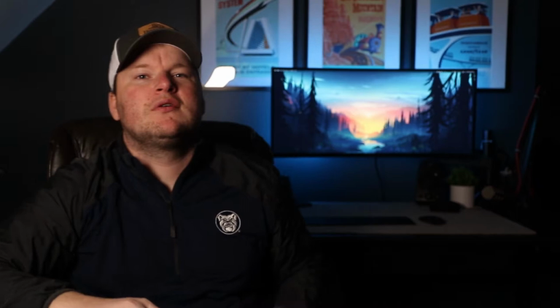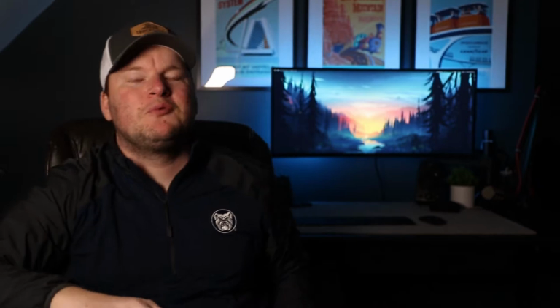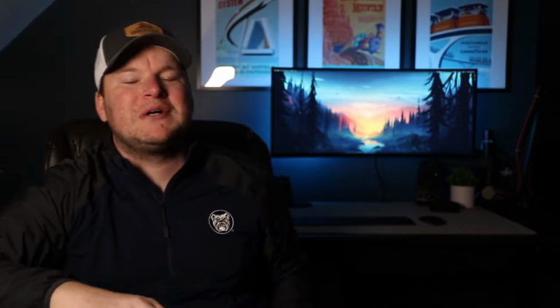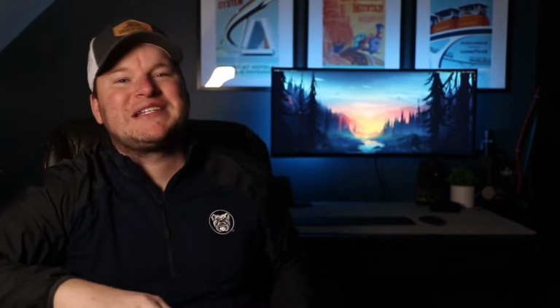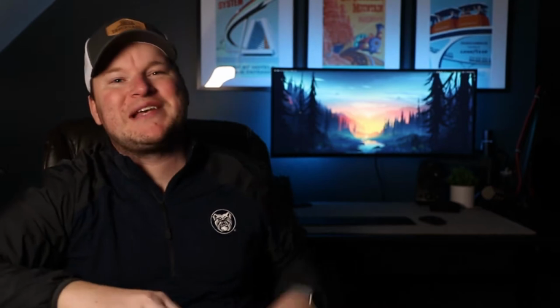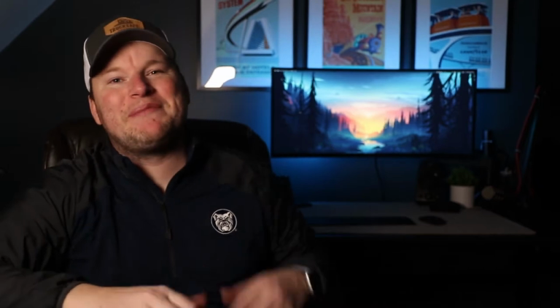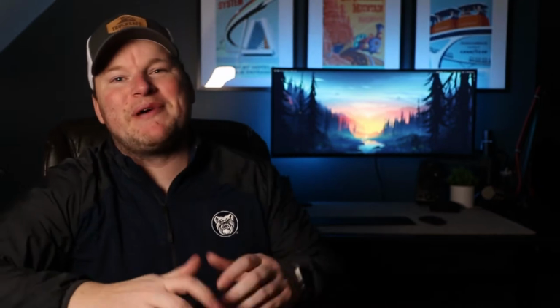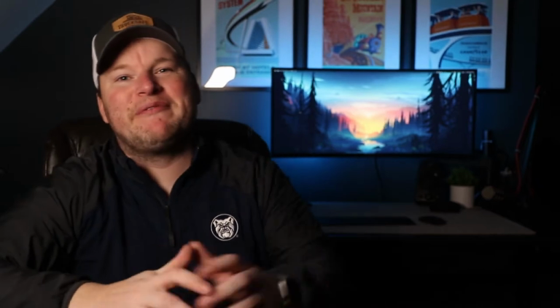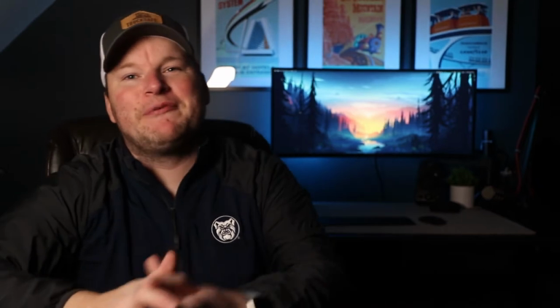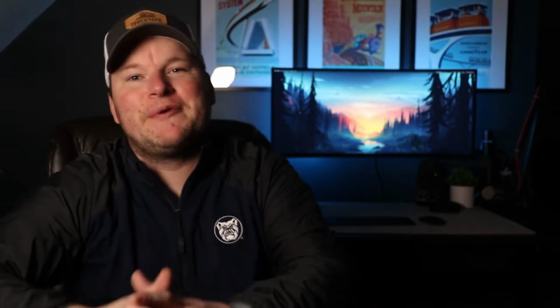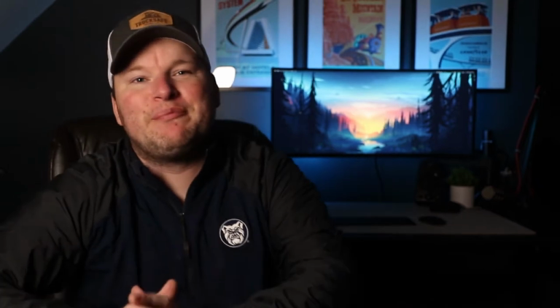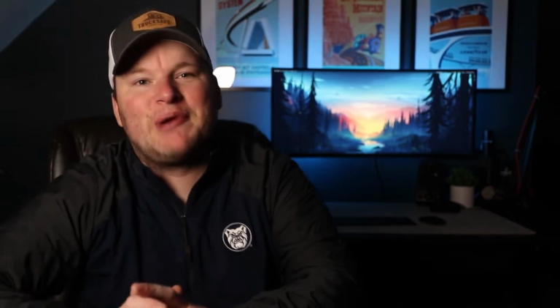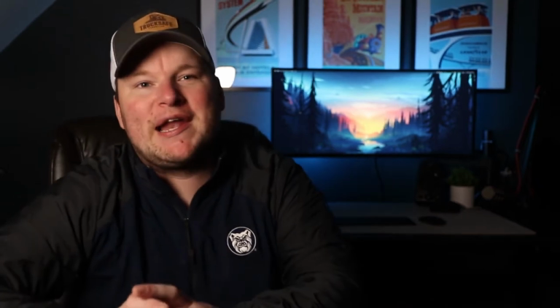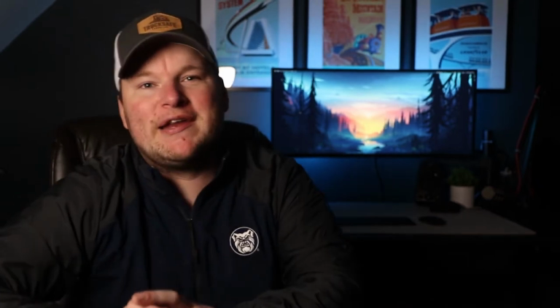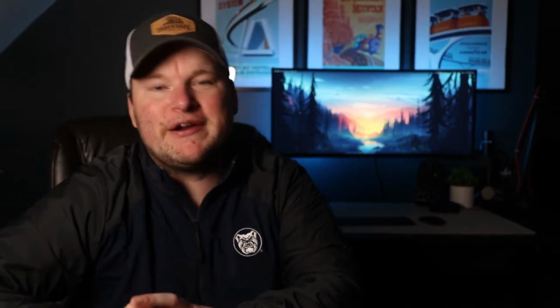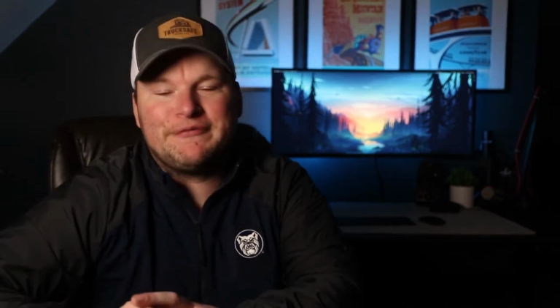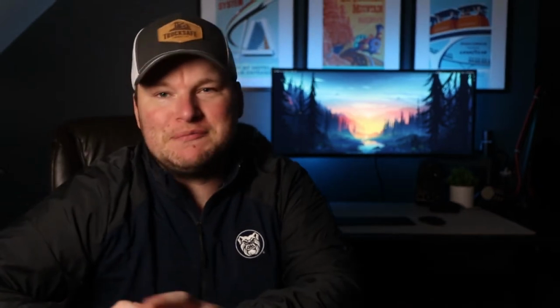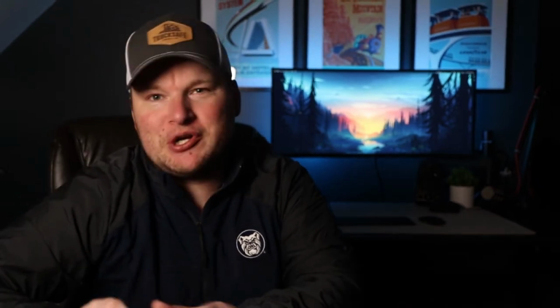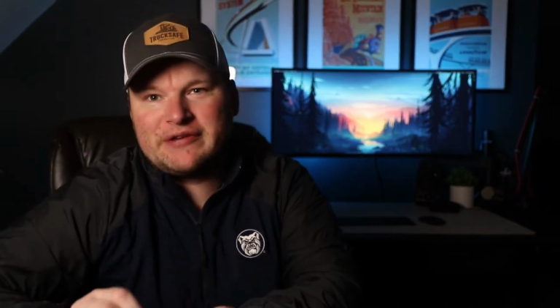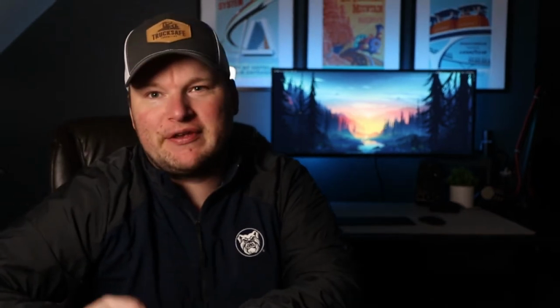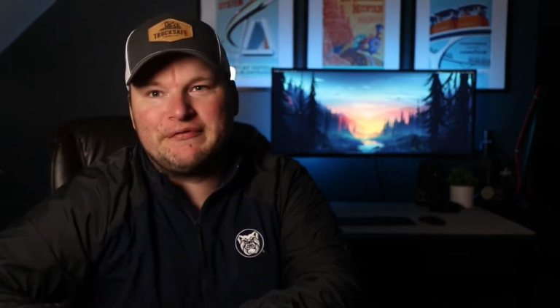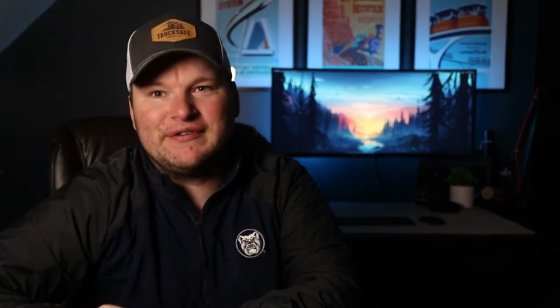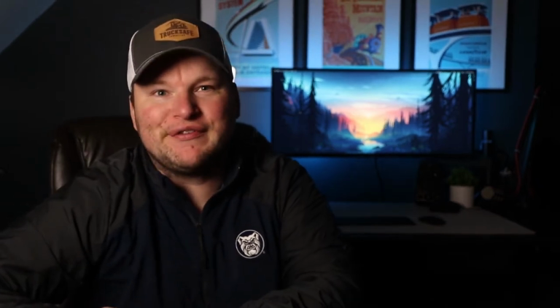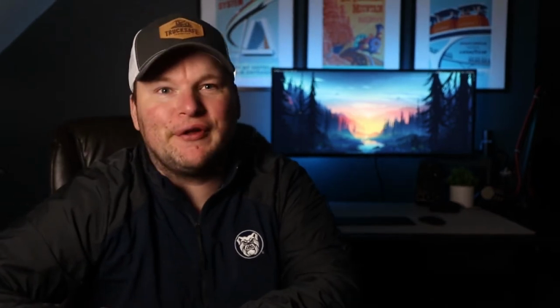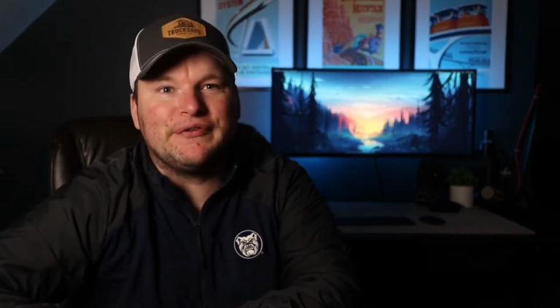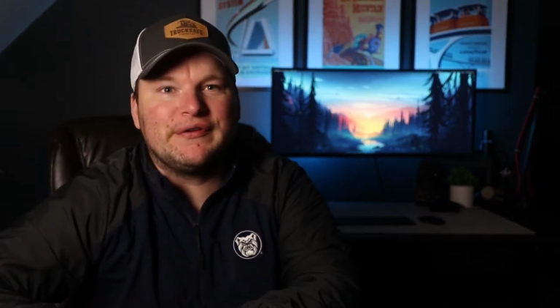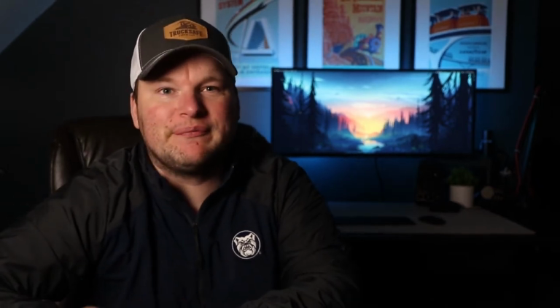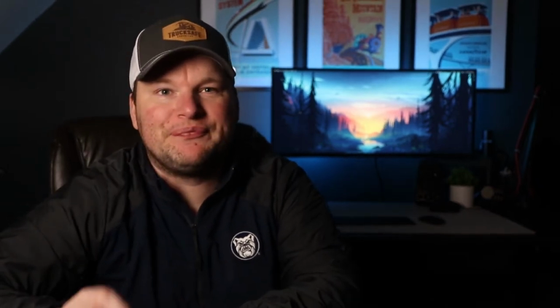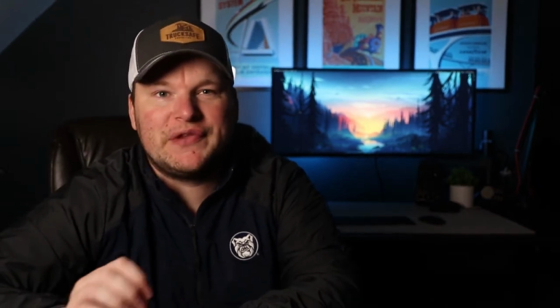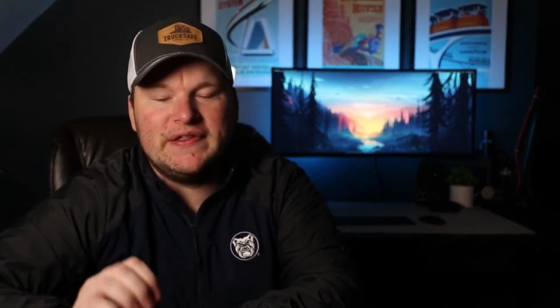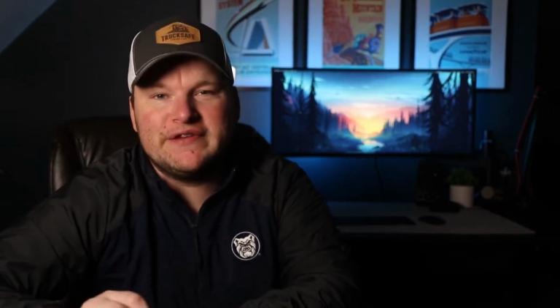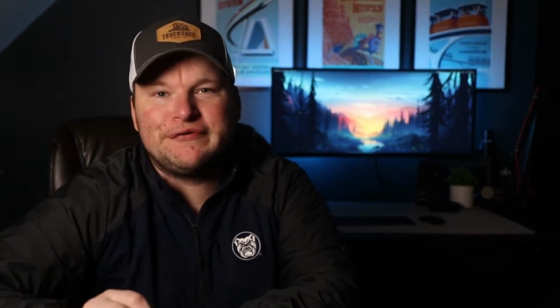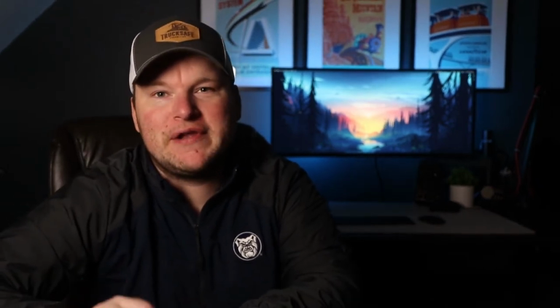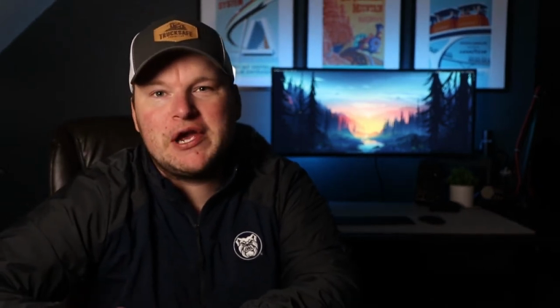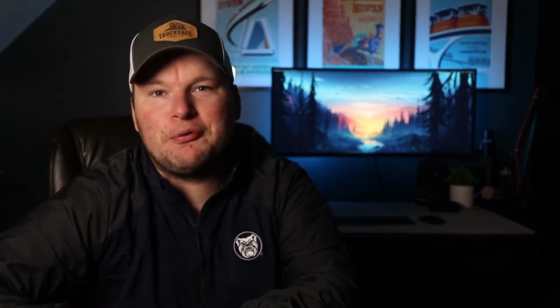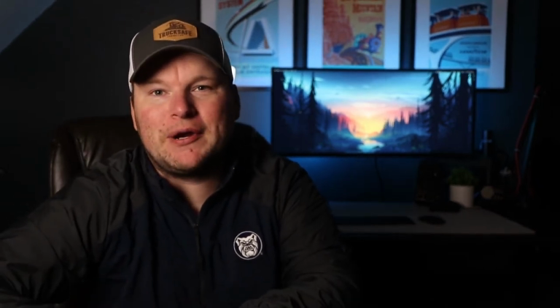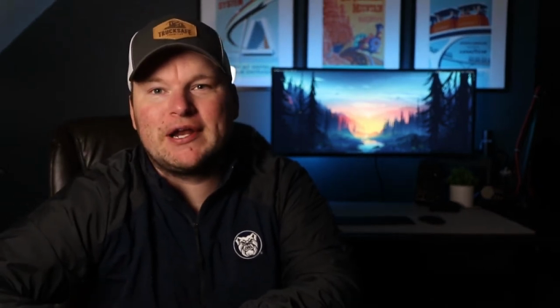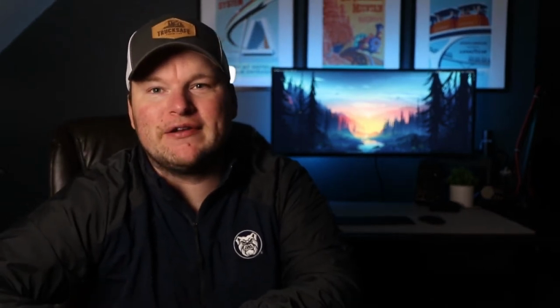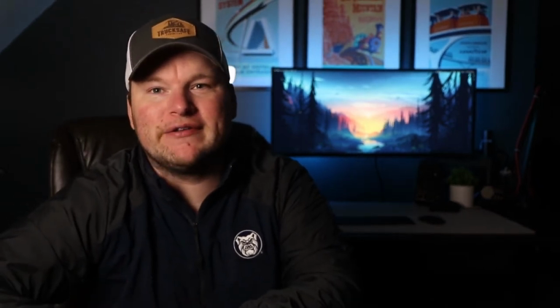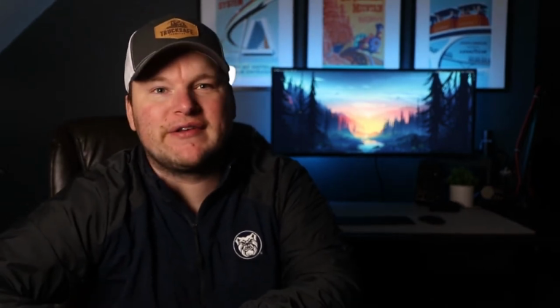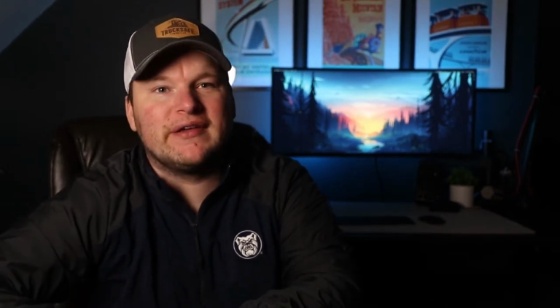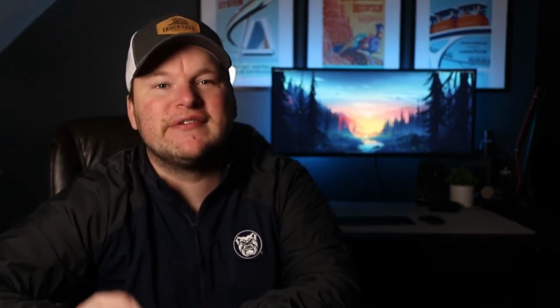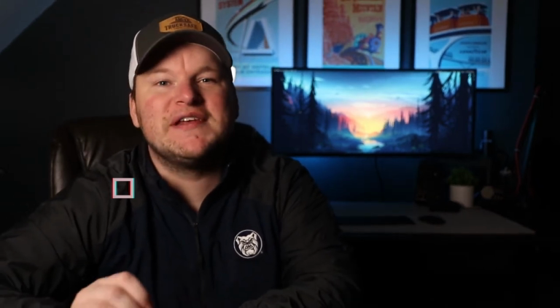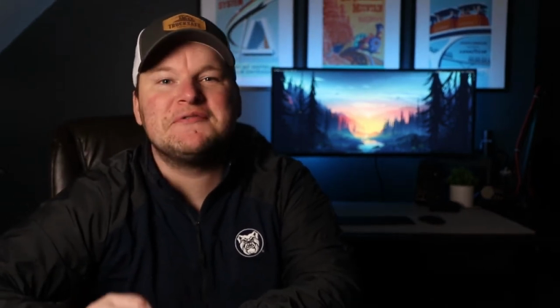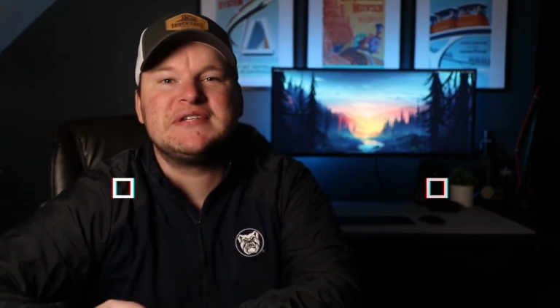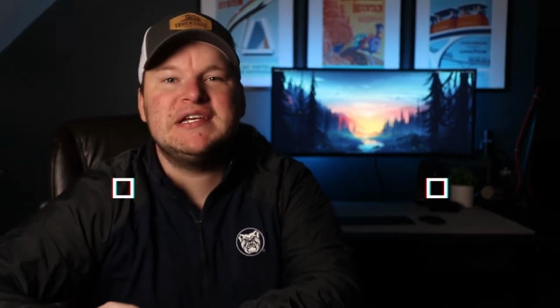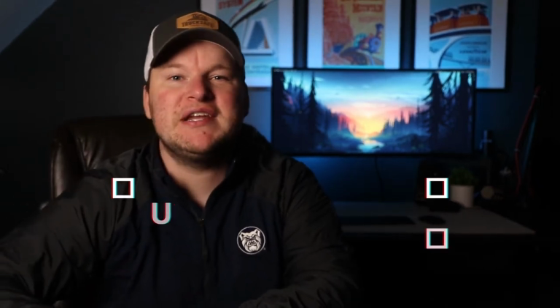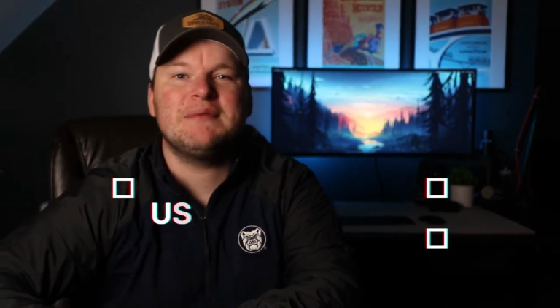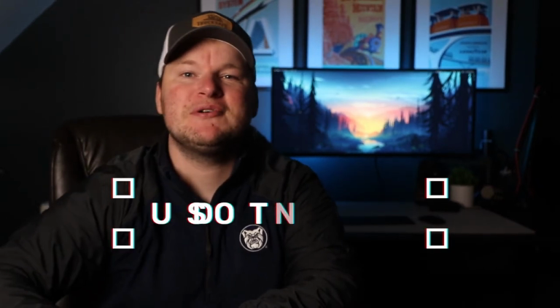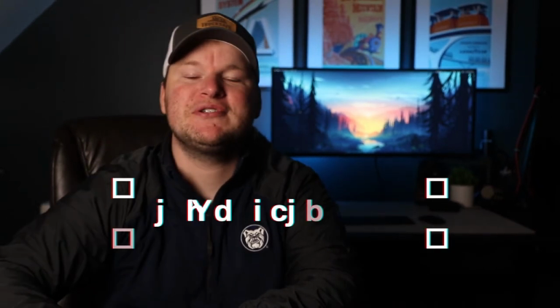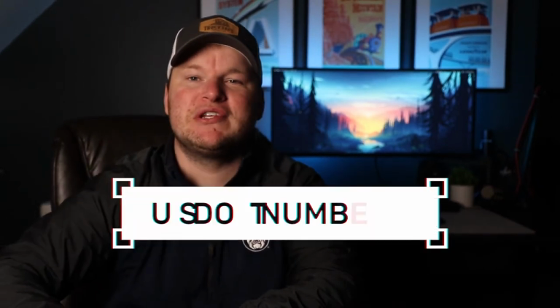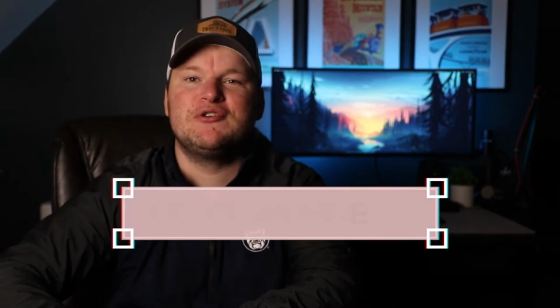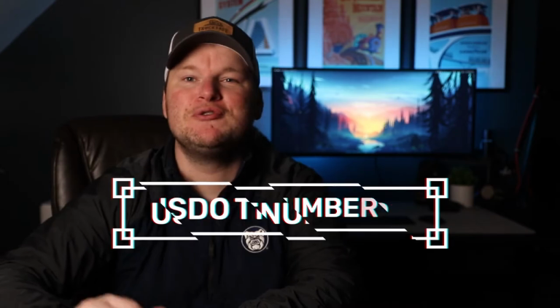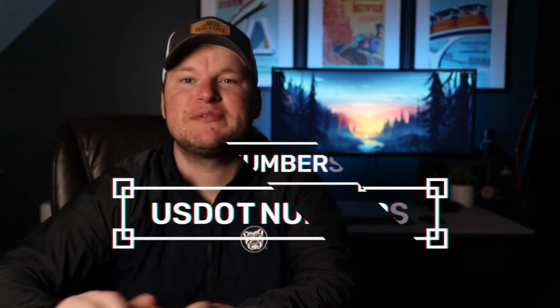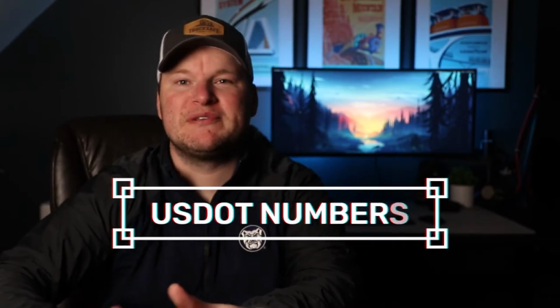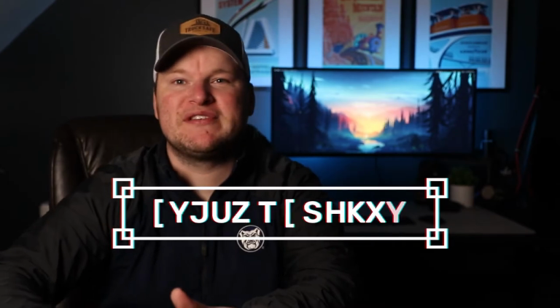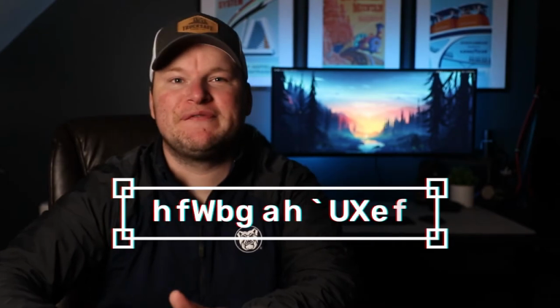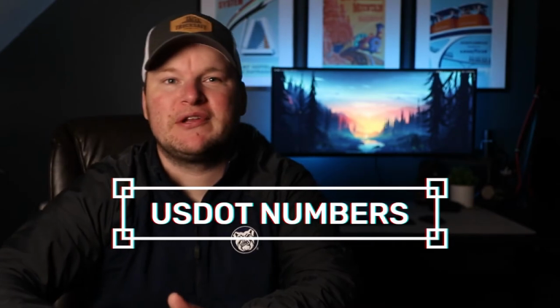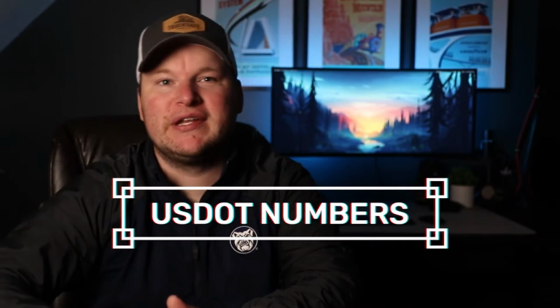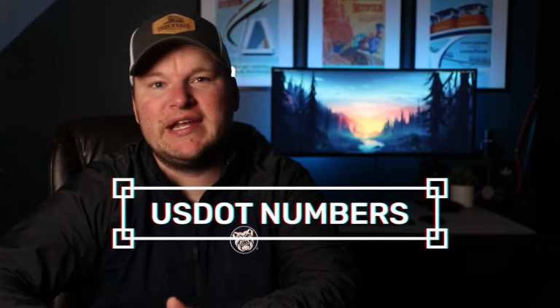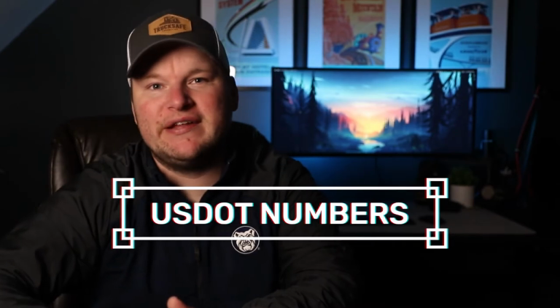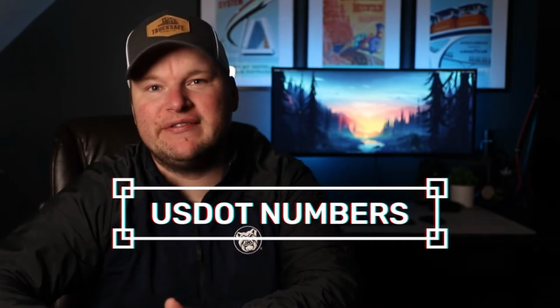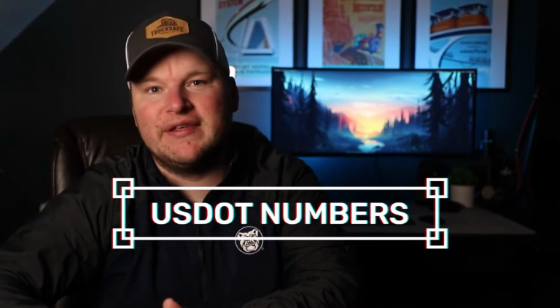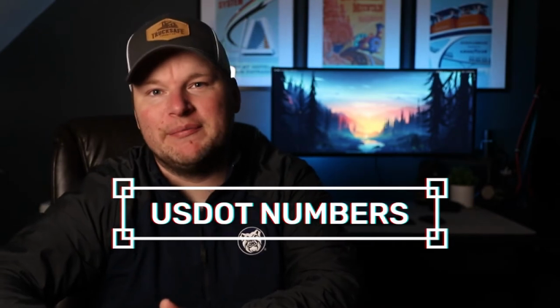What's up everyone, Brandon here from TruckSafe Consulting. In this video we're going to discuss DOT numbers and who specifically needs them.